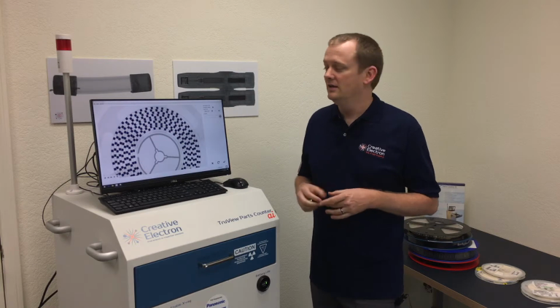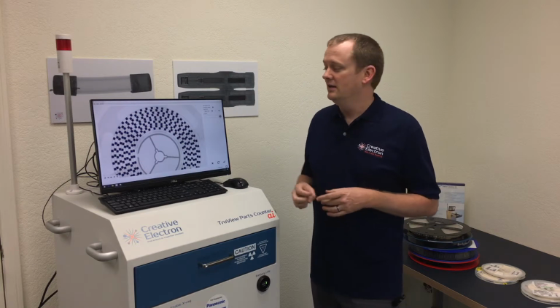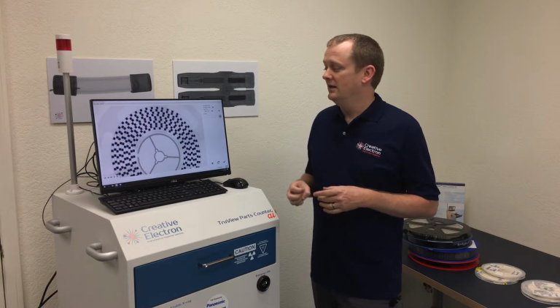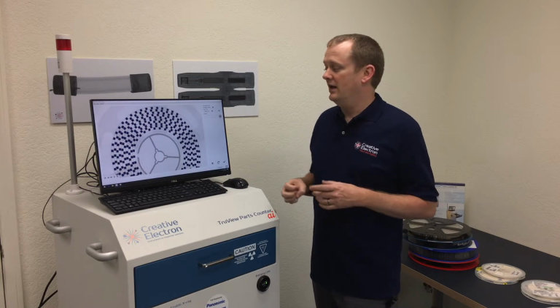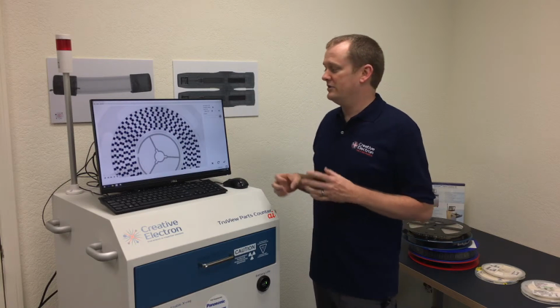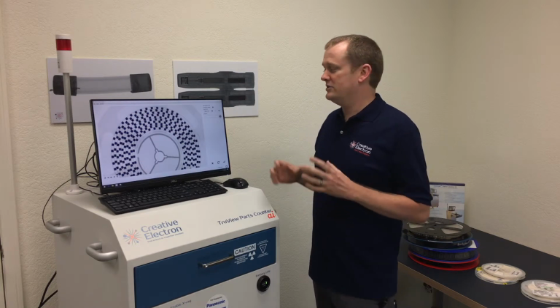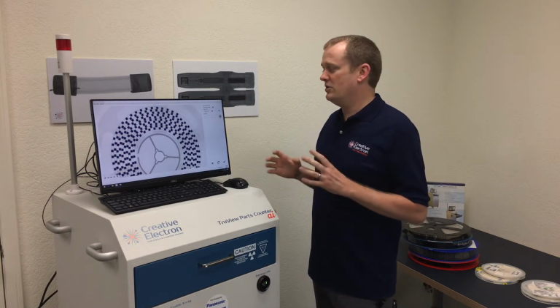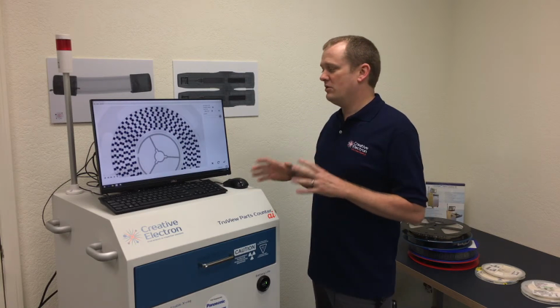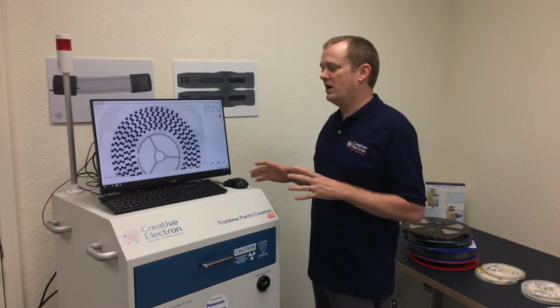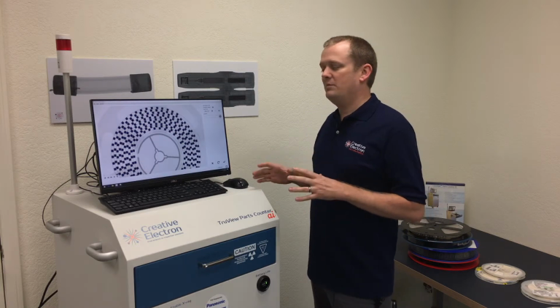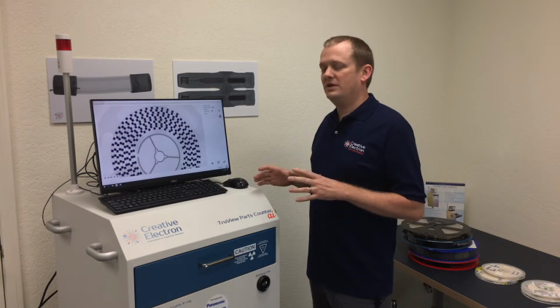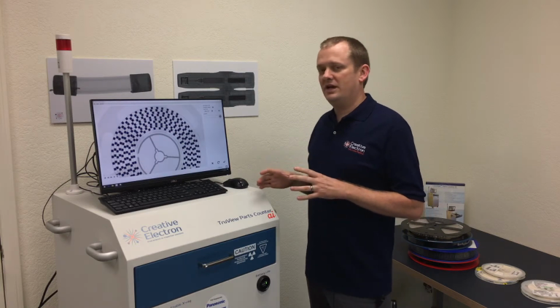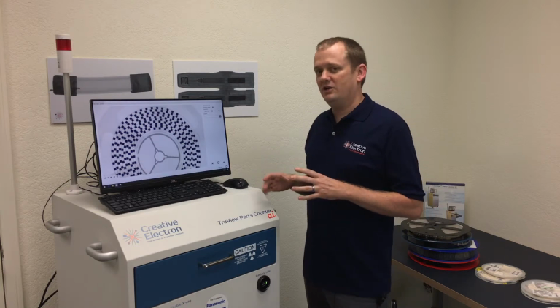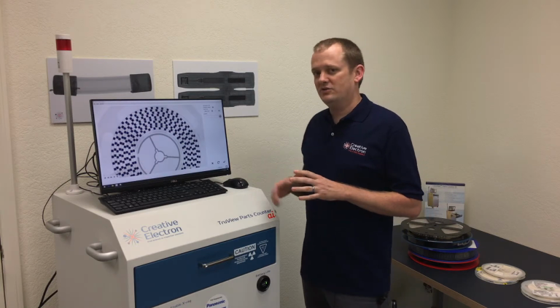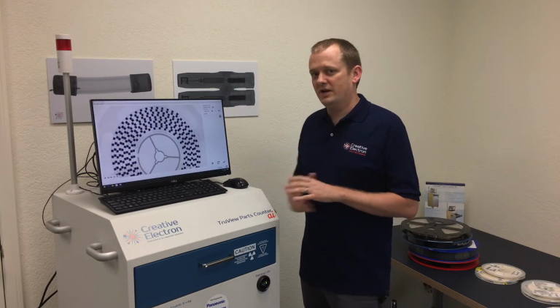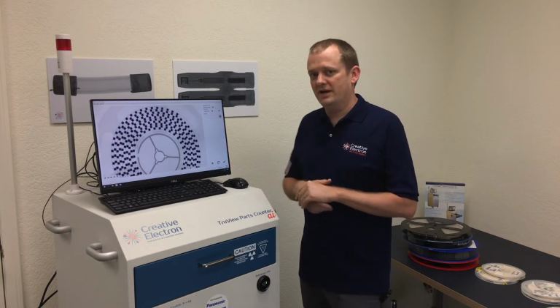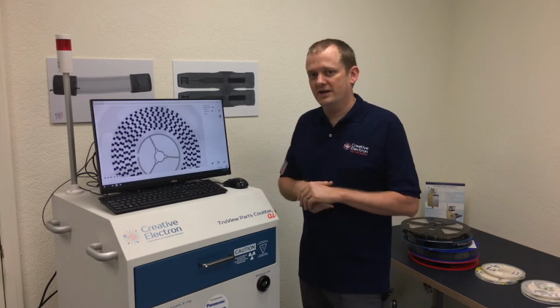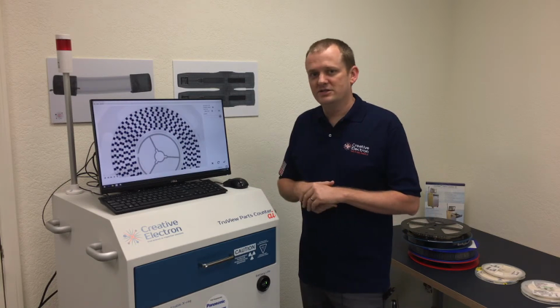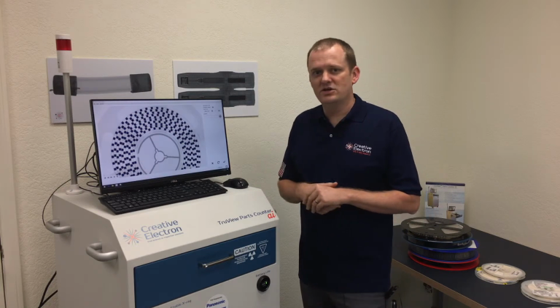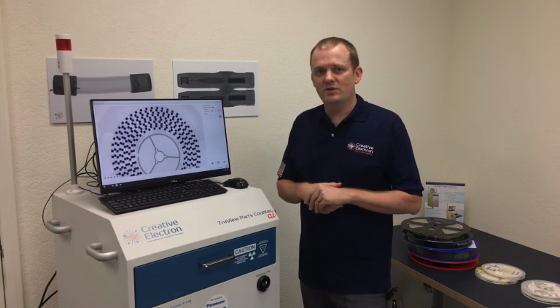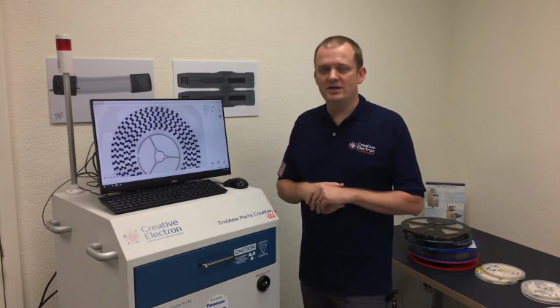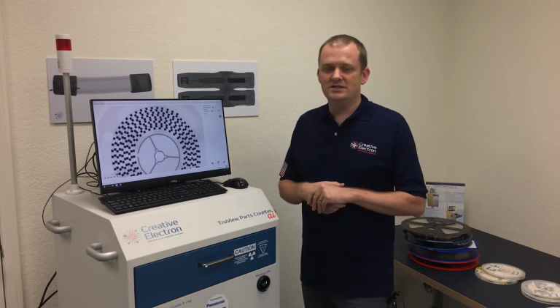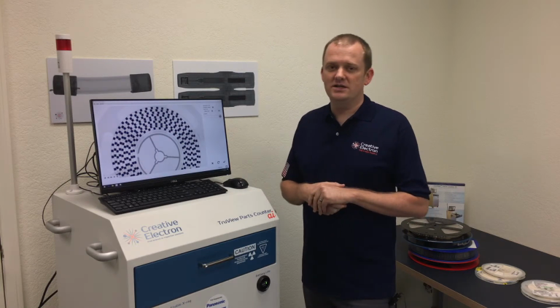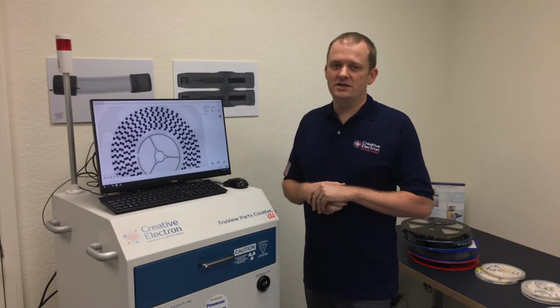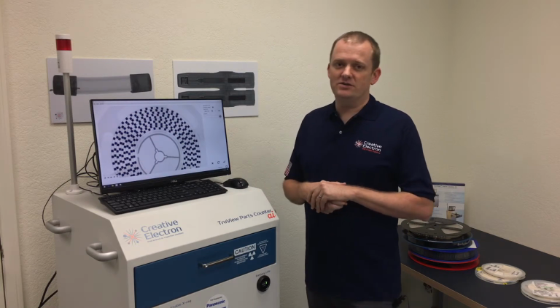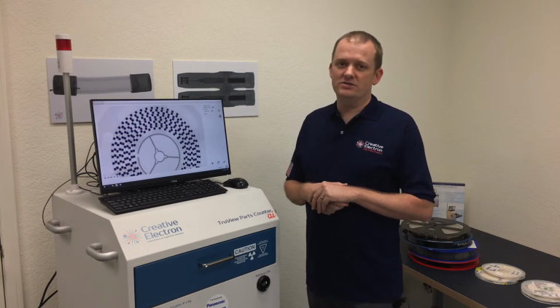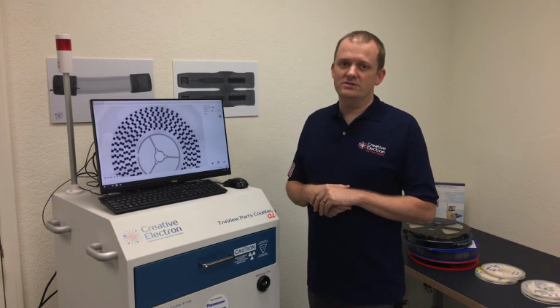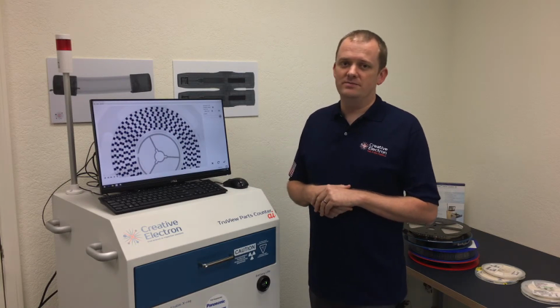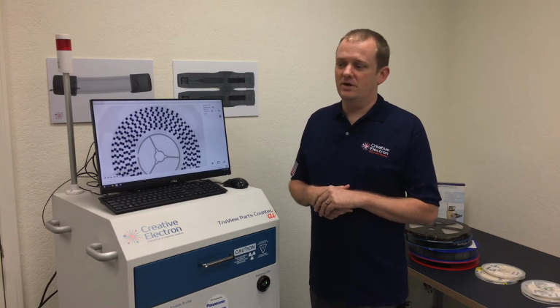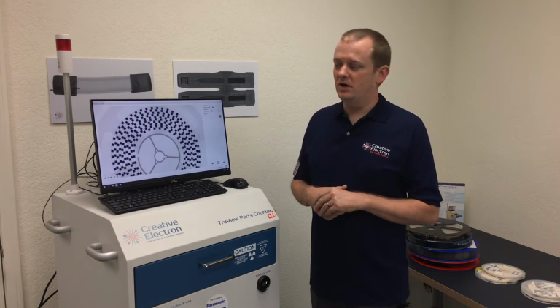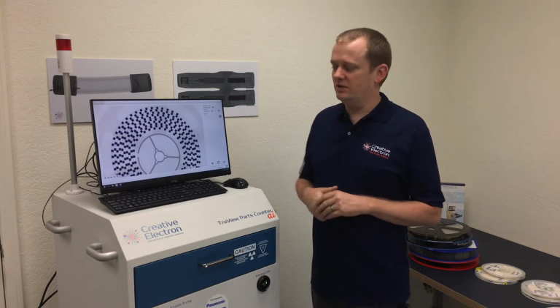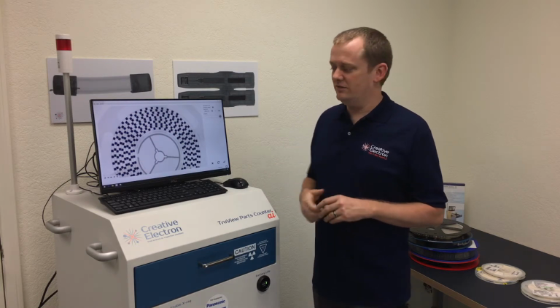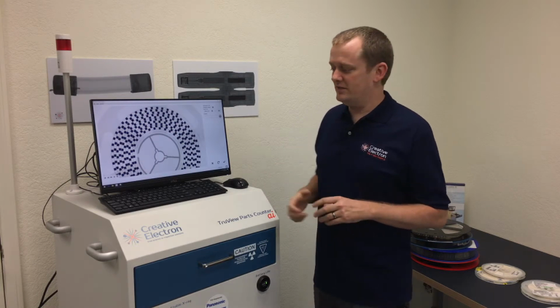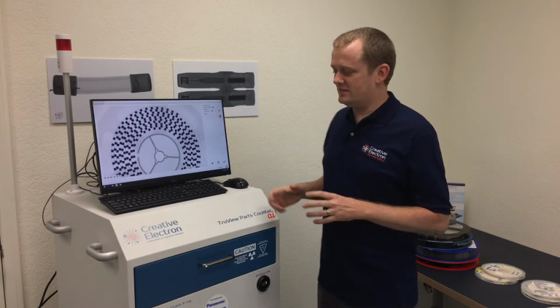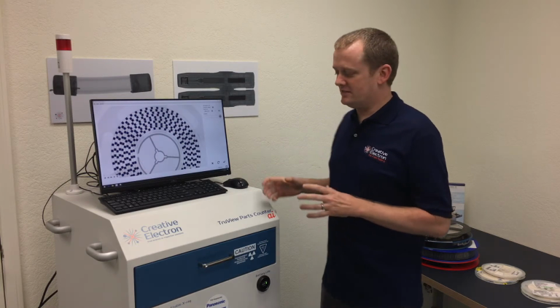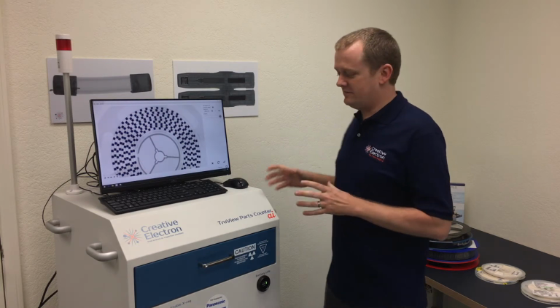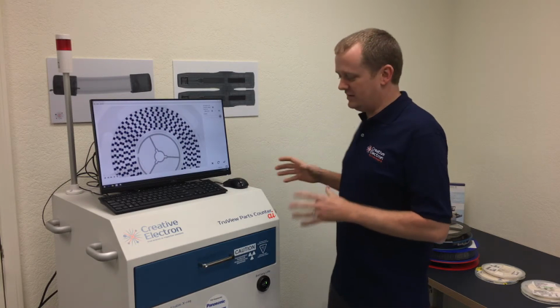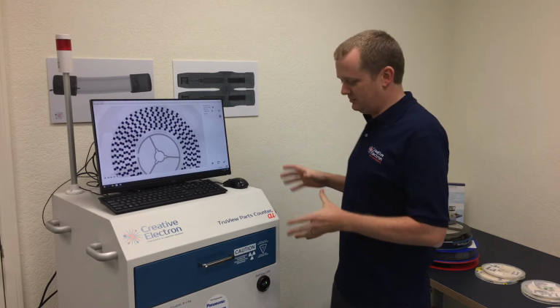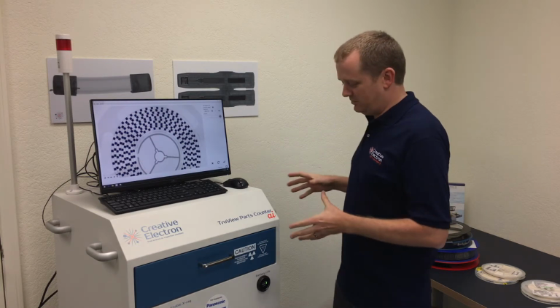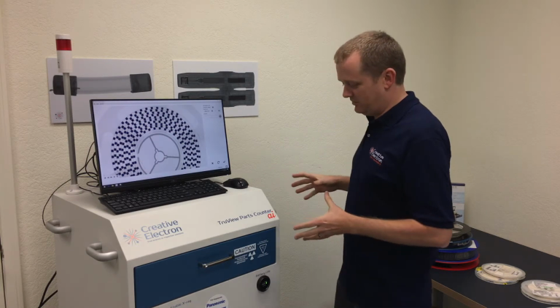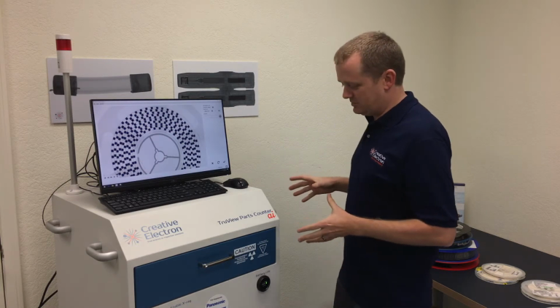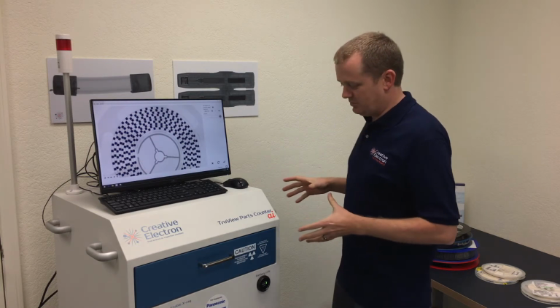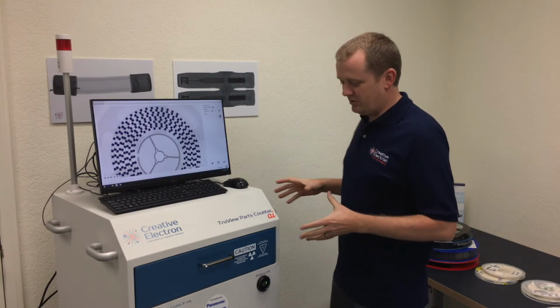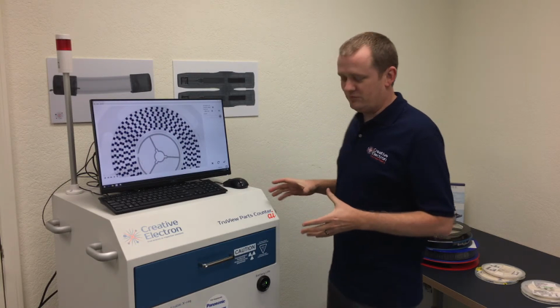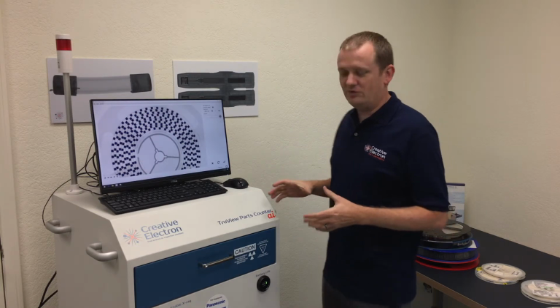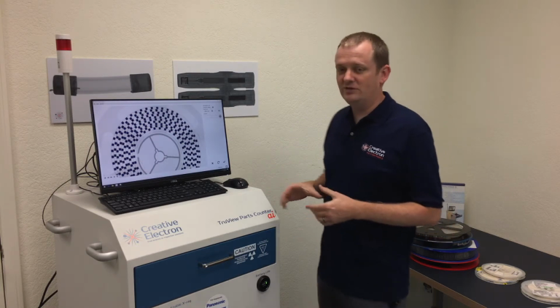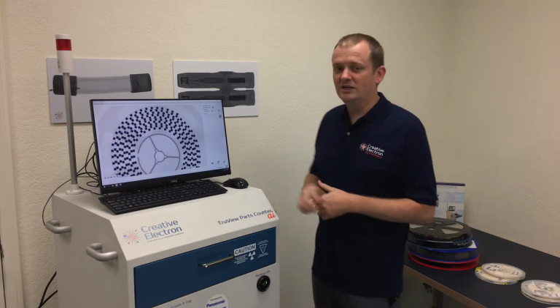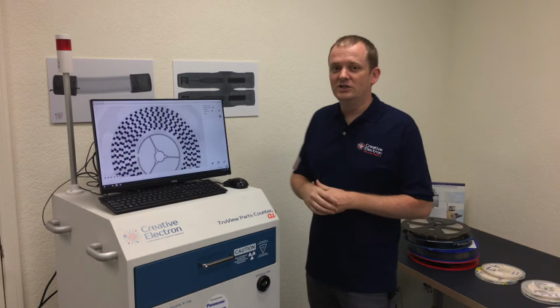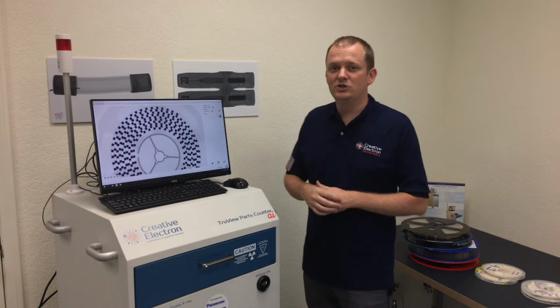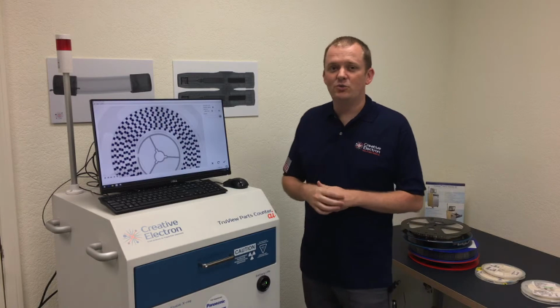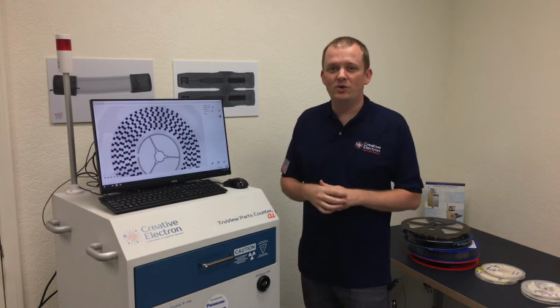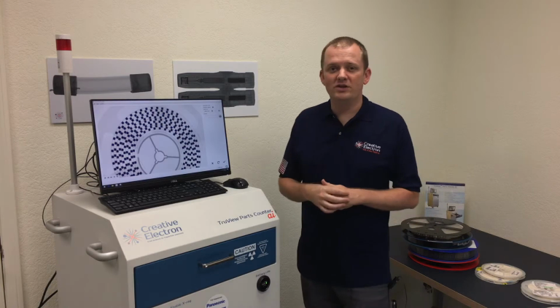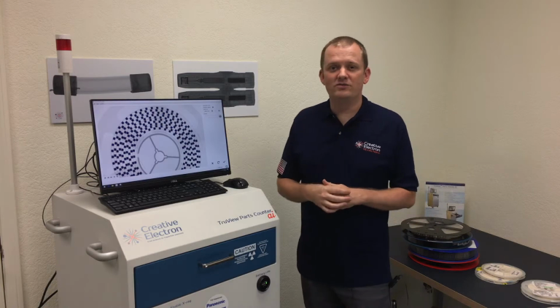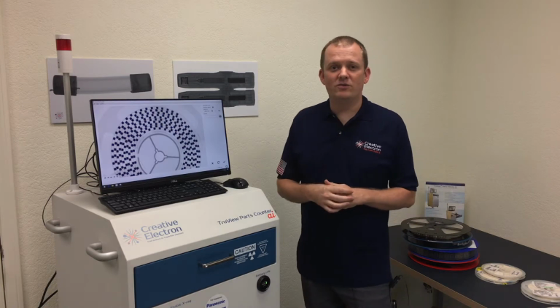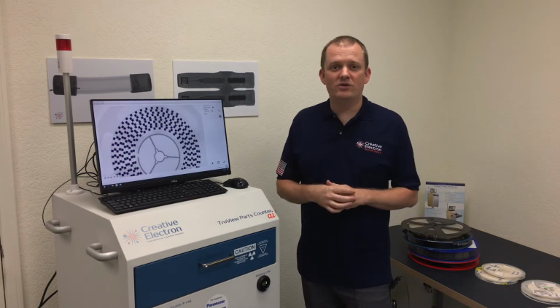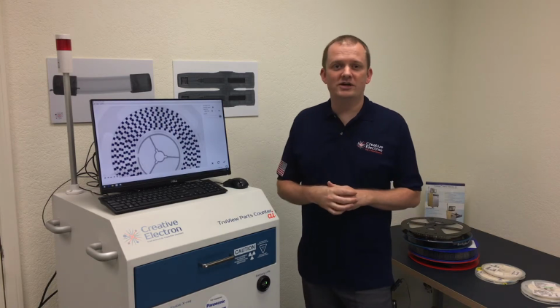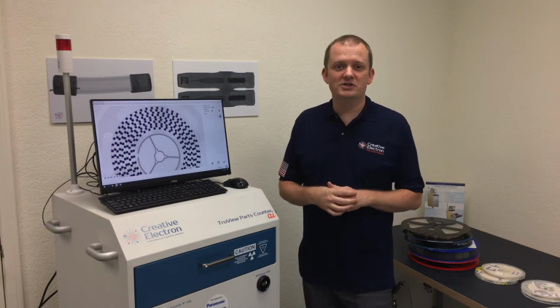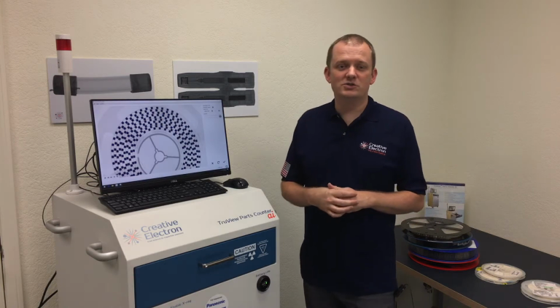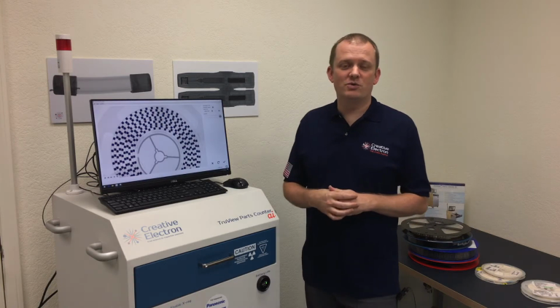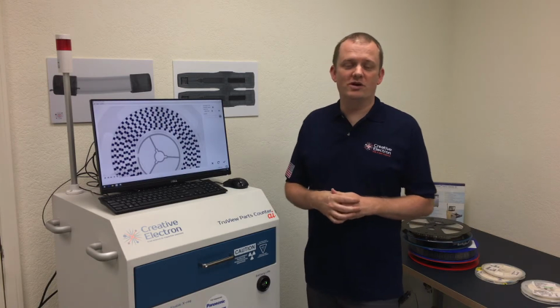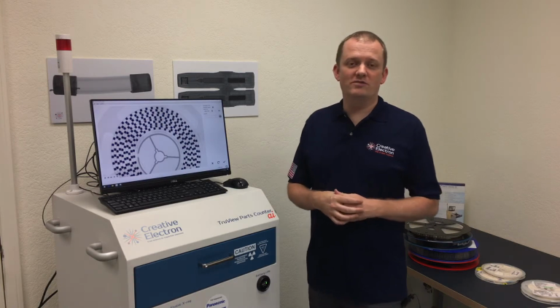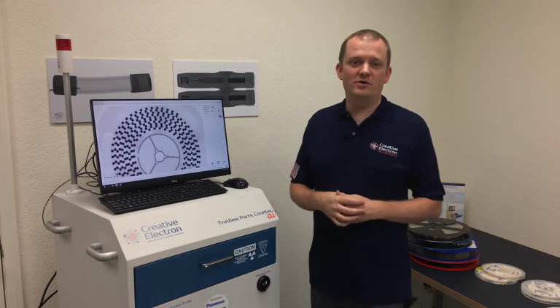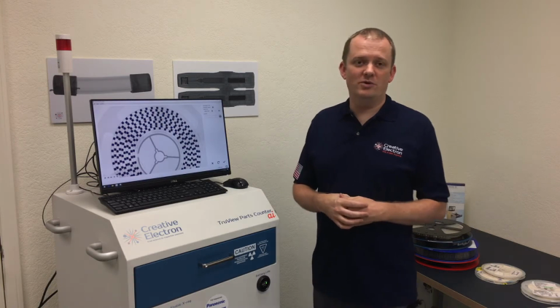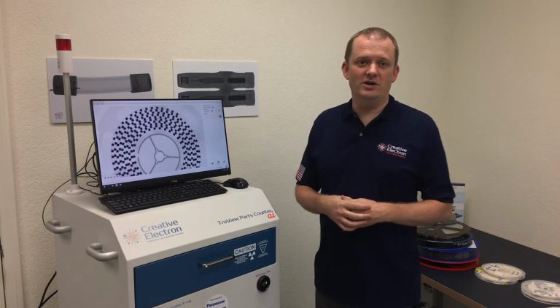And there's no complicated training — it's so easy to use. All of this is available in this beautiful 24-inch square footprint. Now what facility doesn't have room for that?